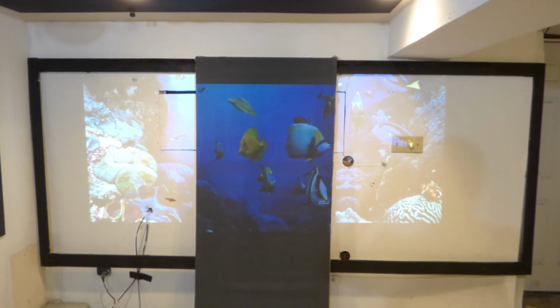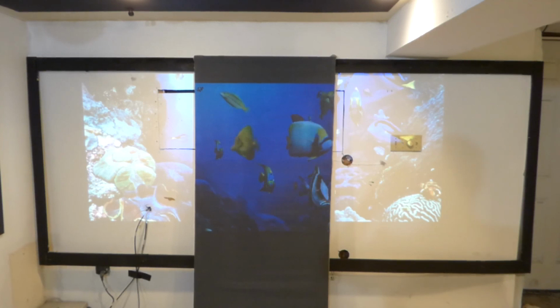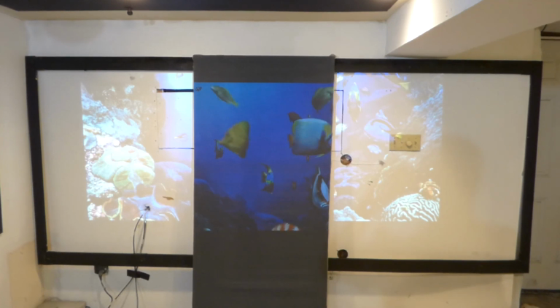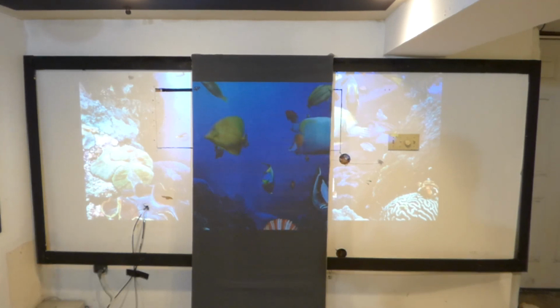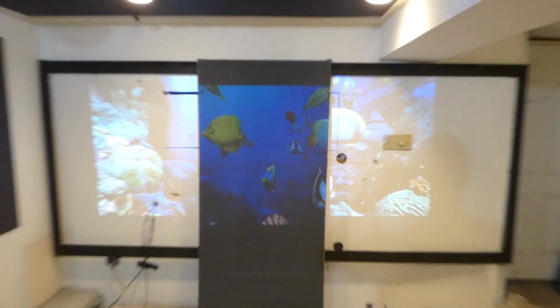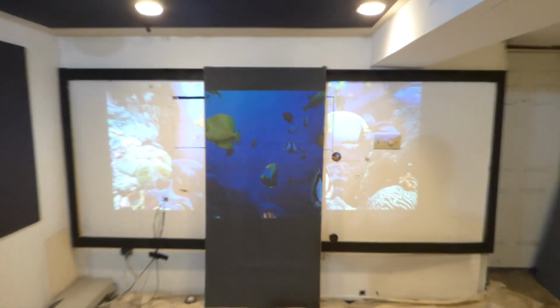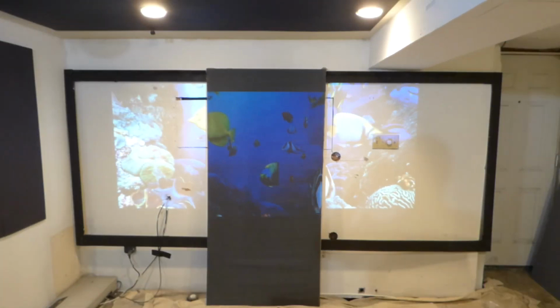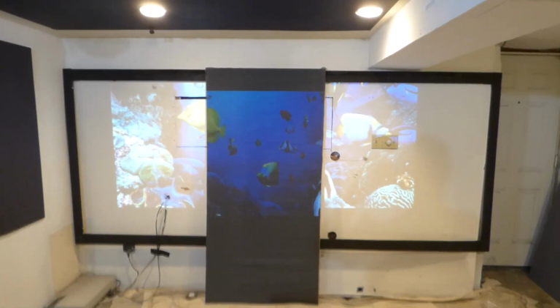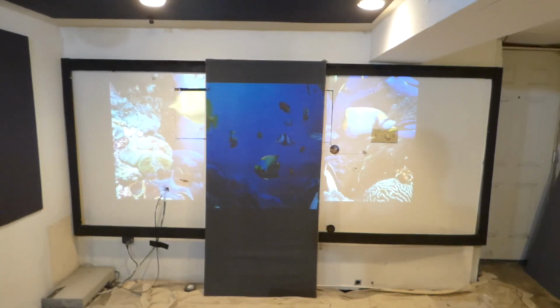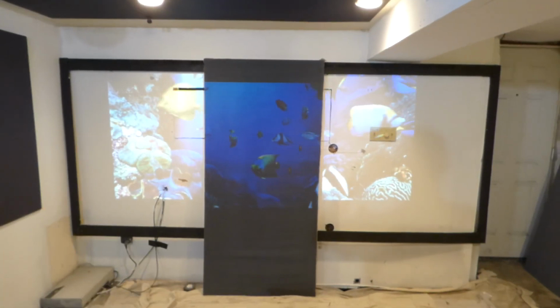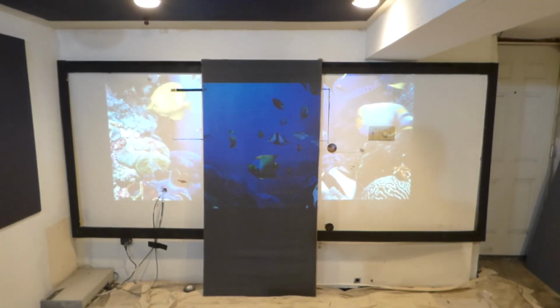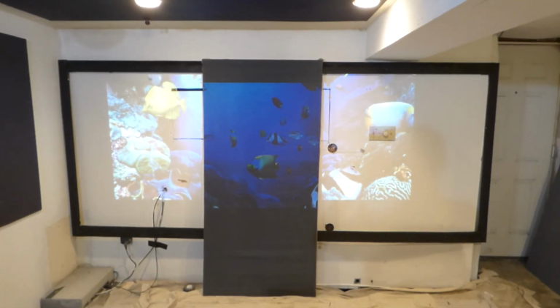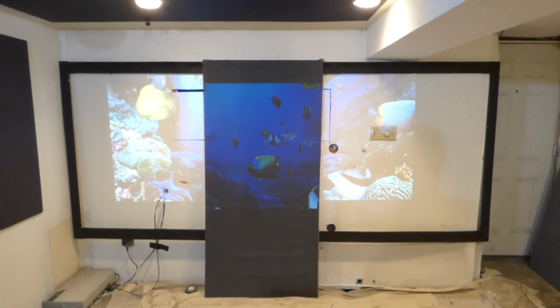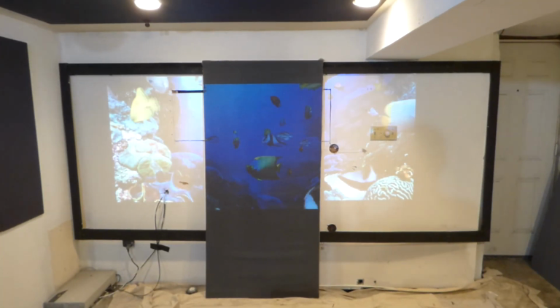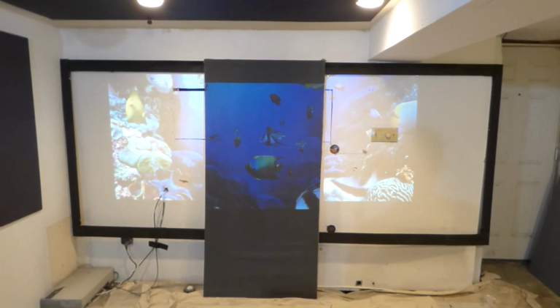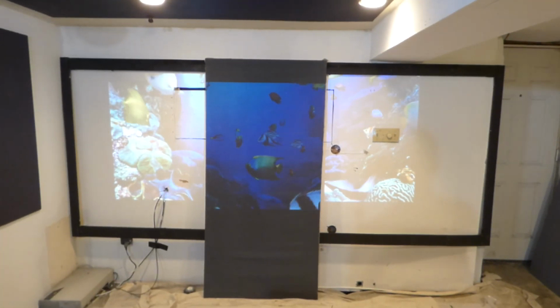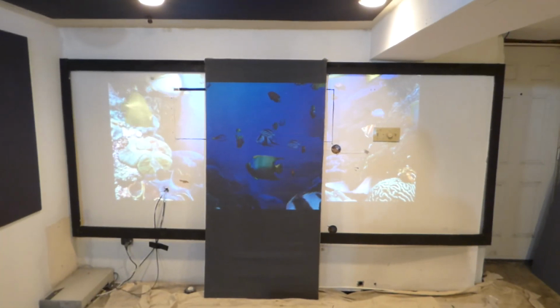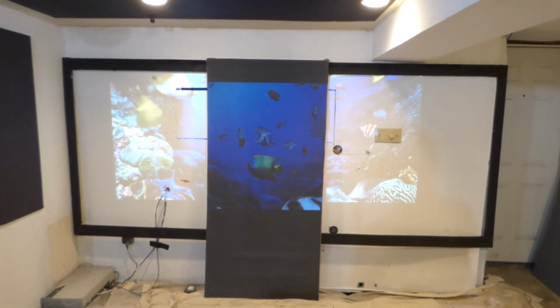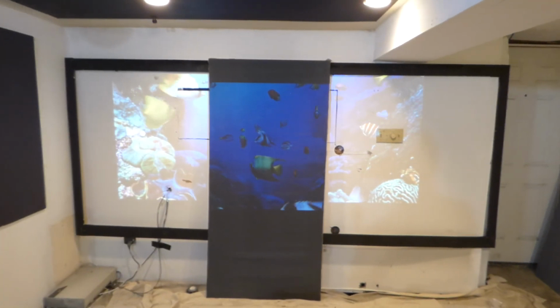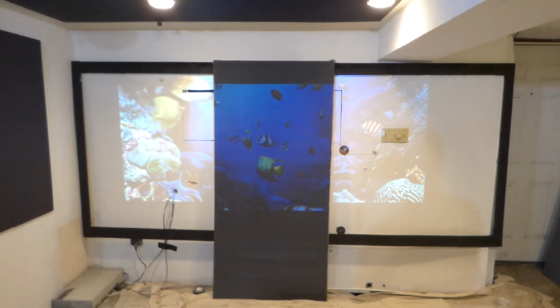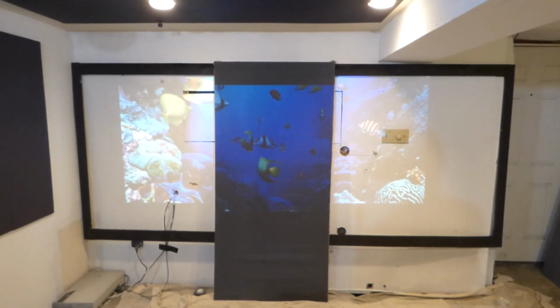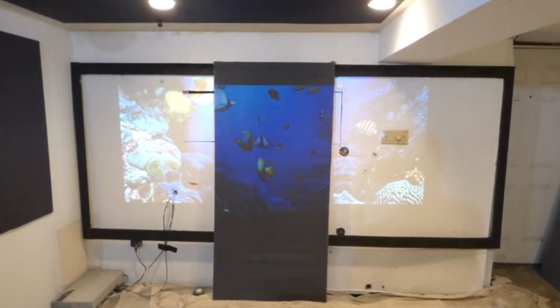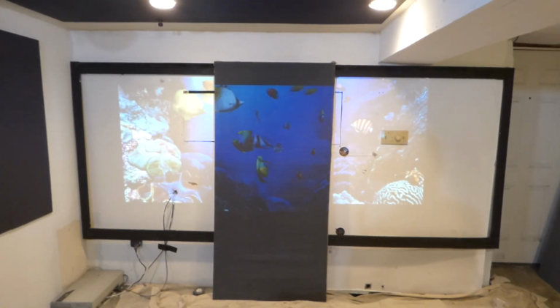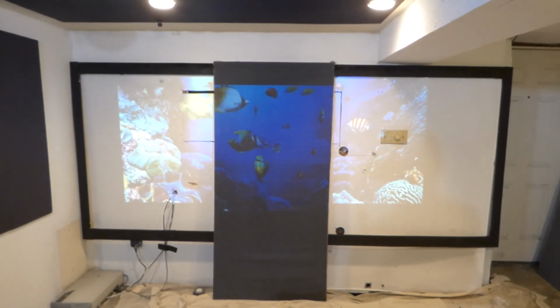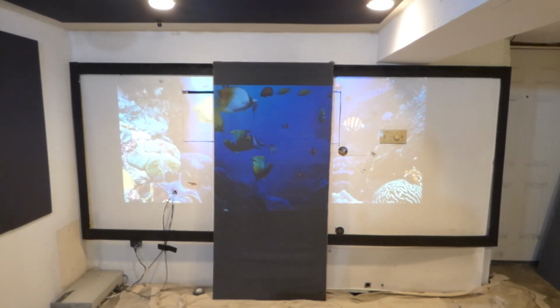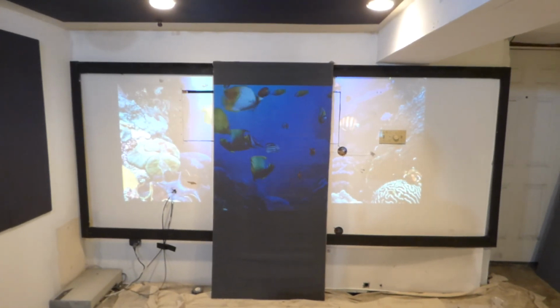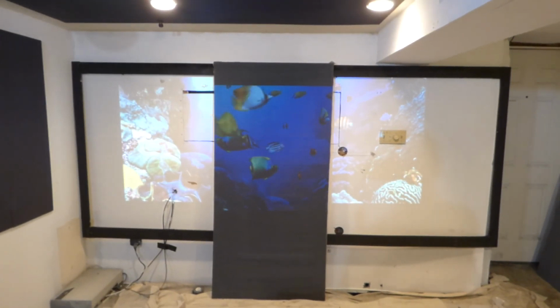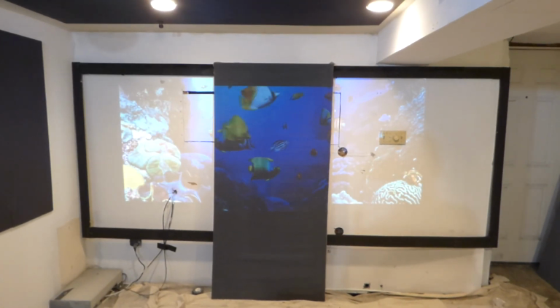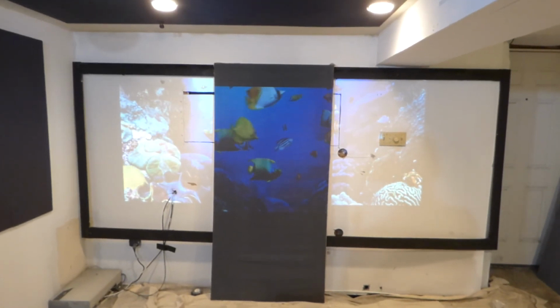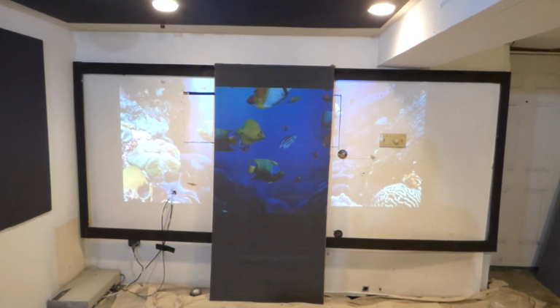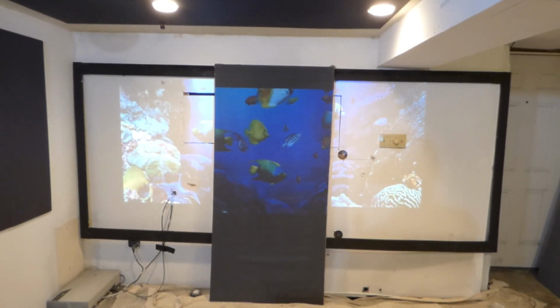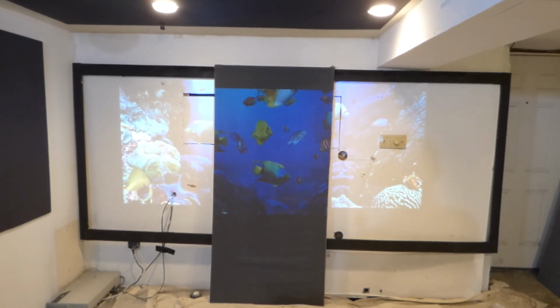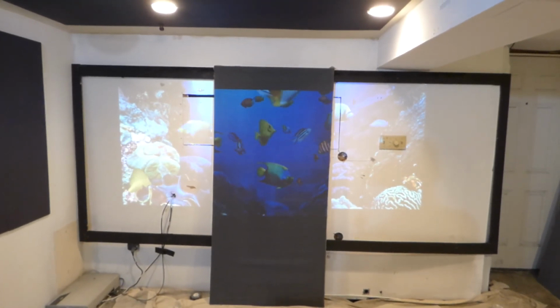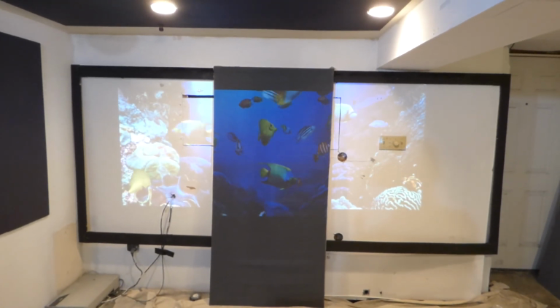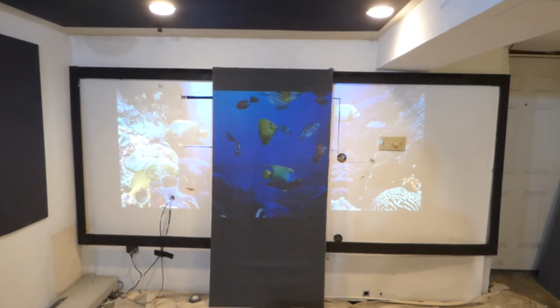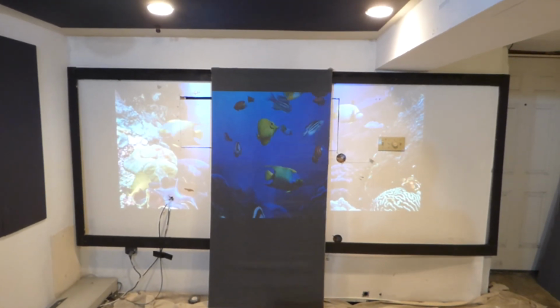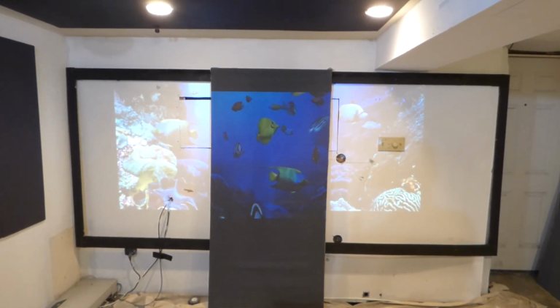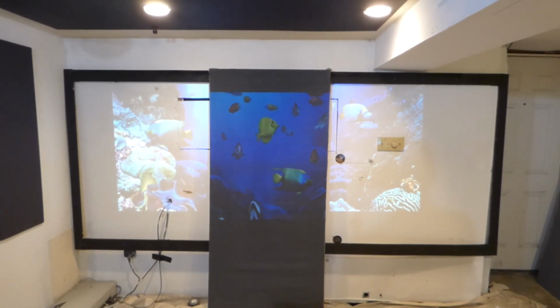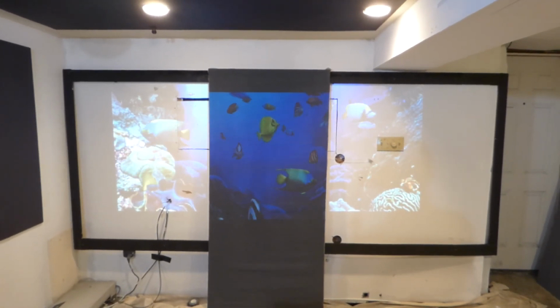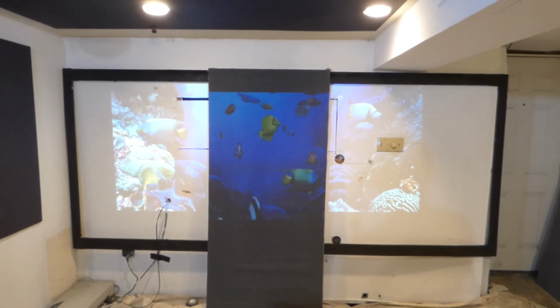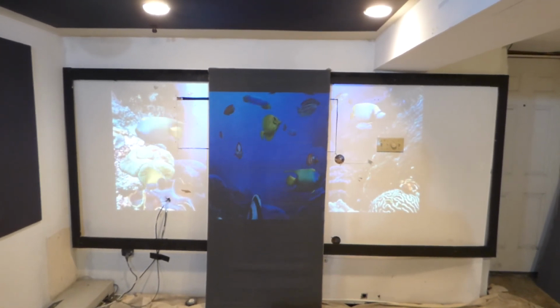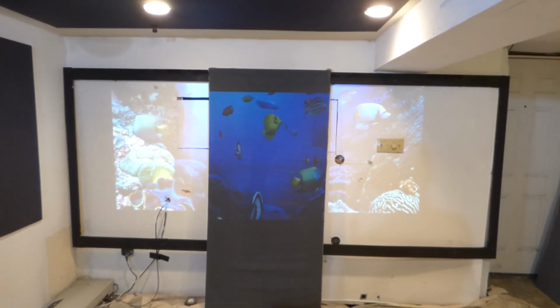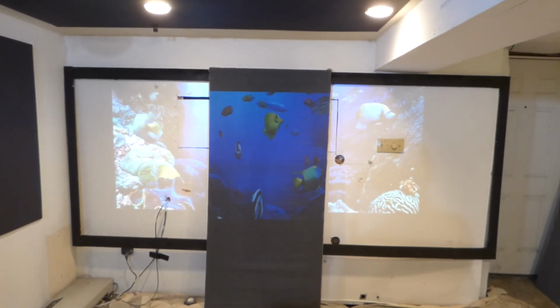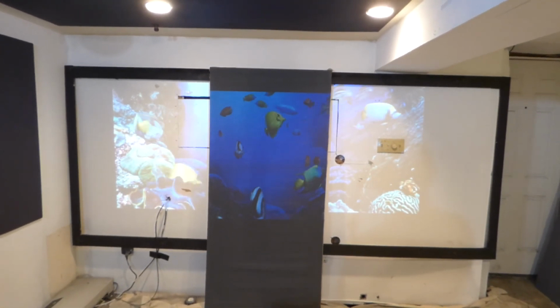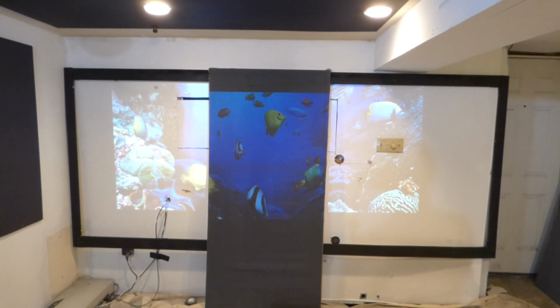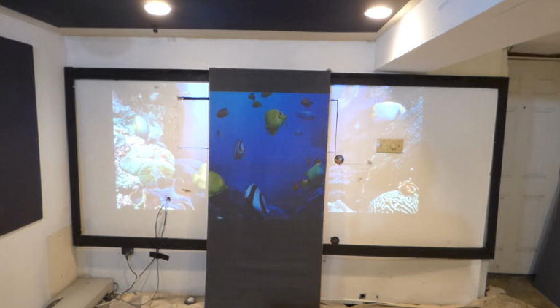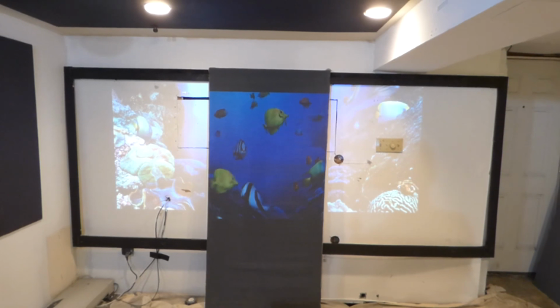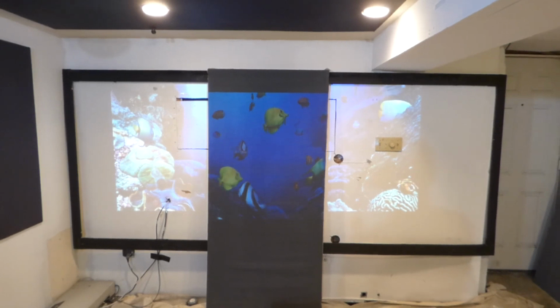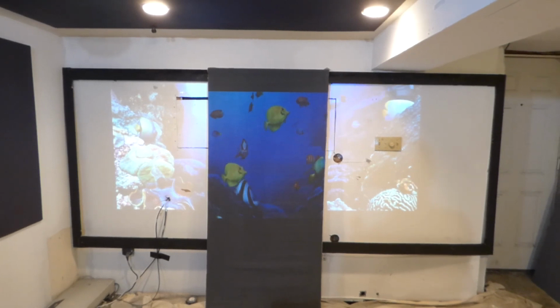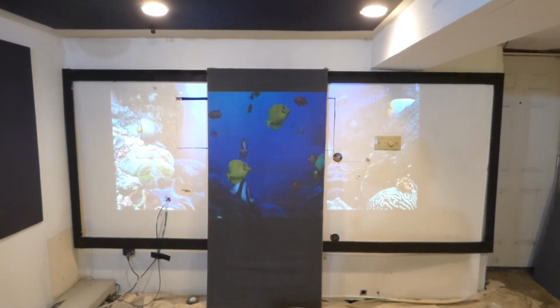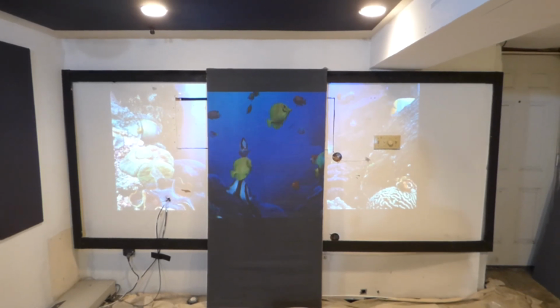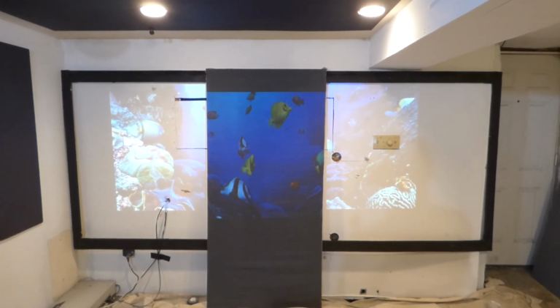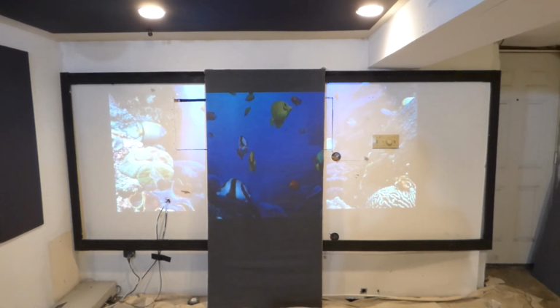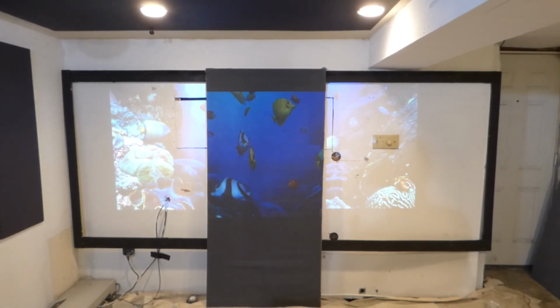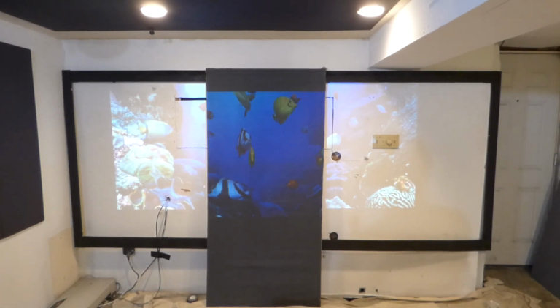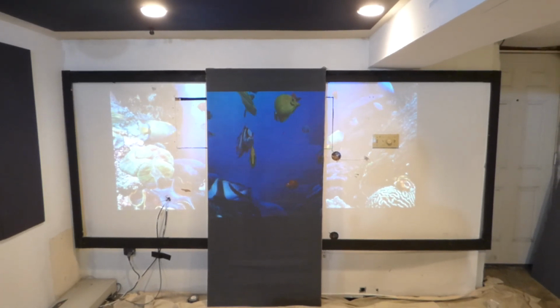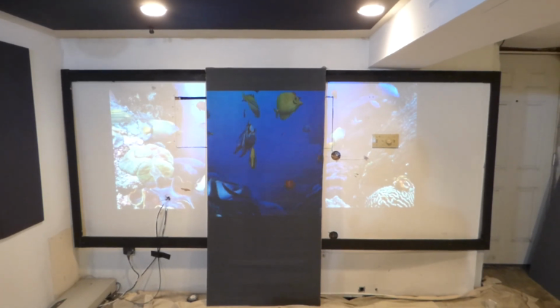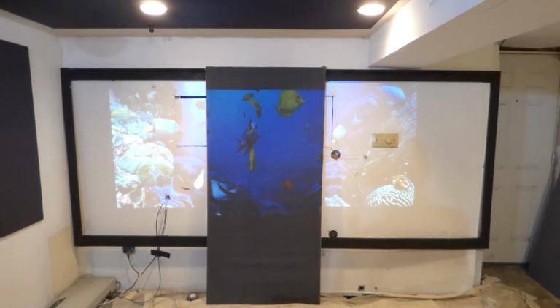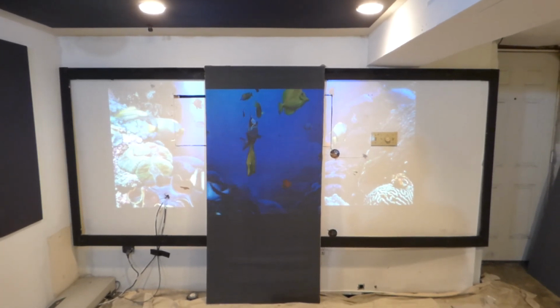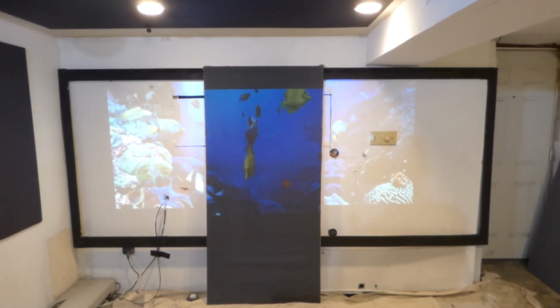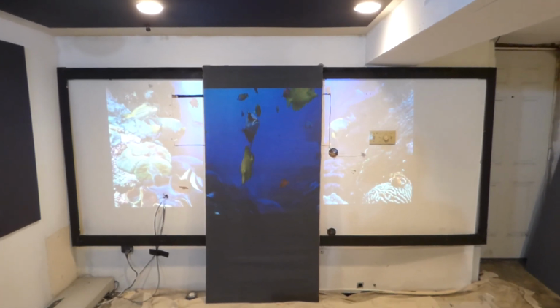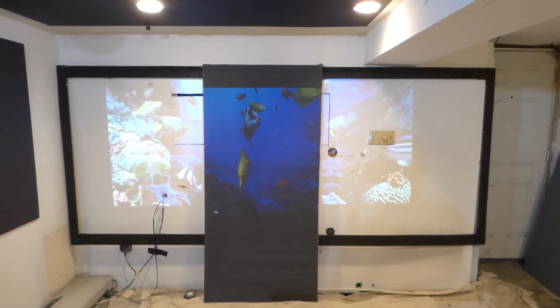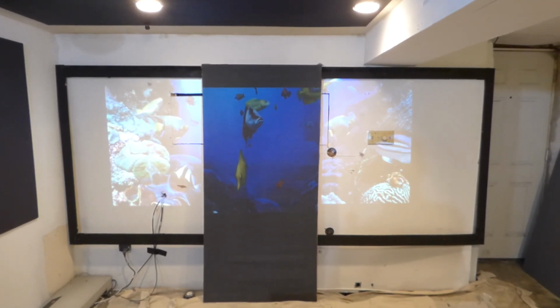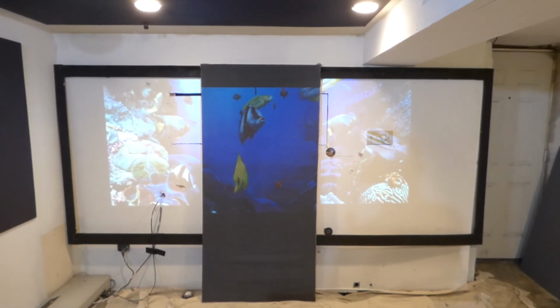Hey, how are we doing out there? First things first, my name is Kenneth Byrd. I'm the creator of Luminous 4K Screen Paint using ambient light rejection technology, gain times 2 and 3.